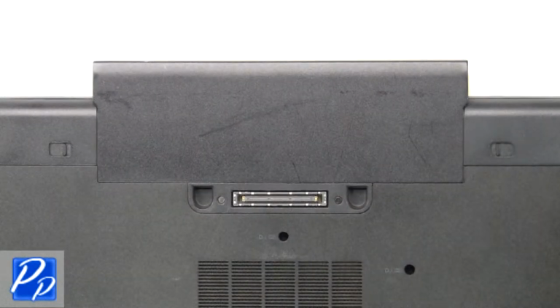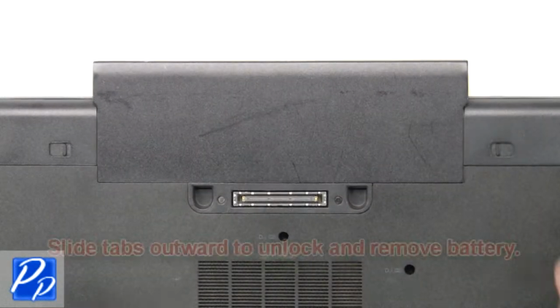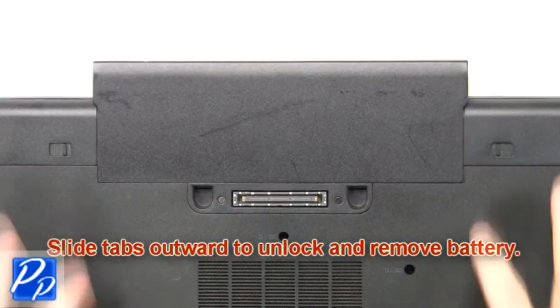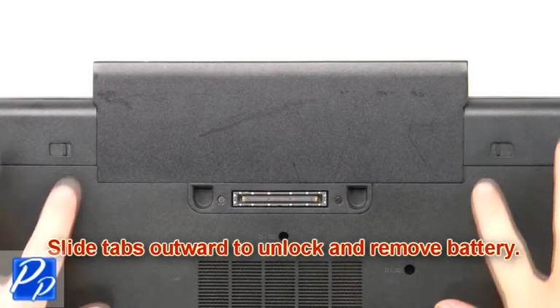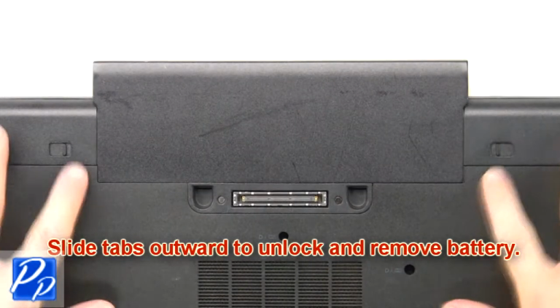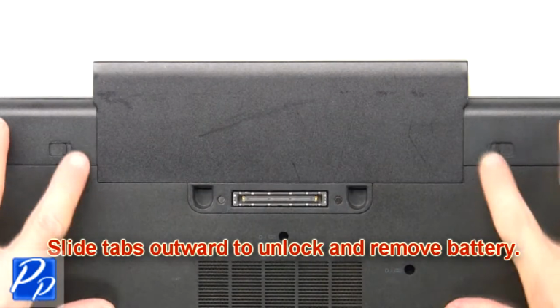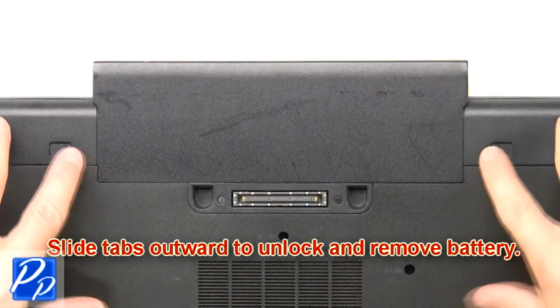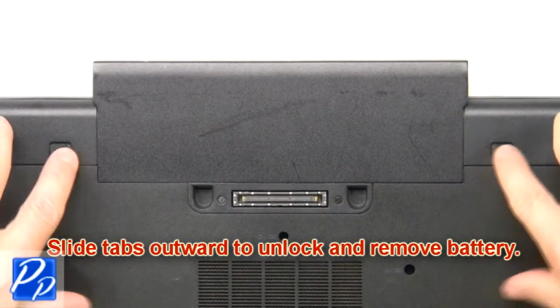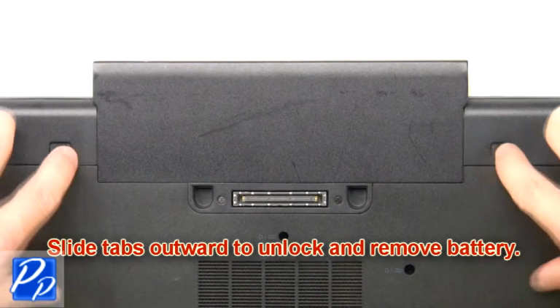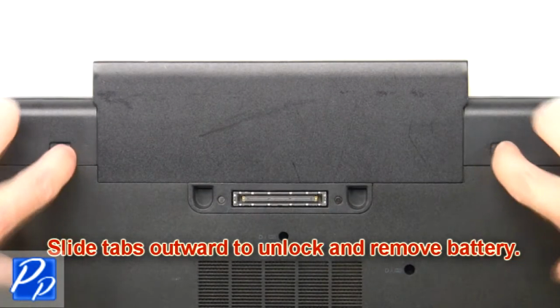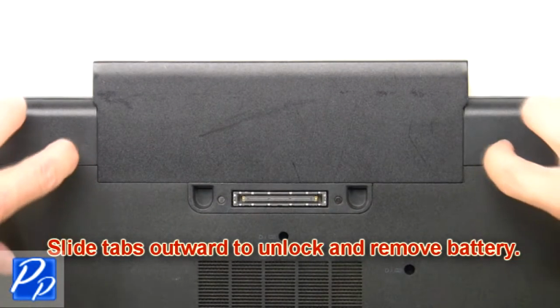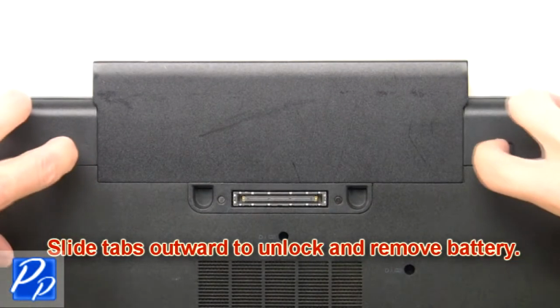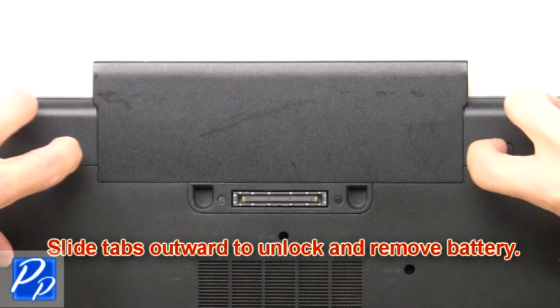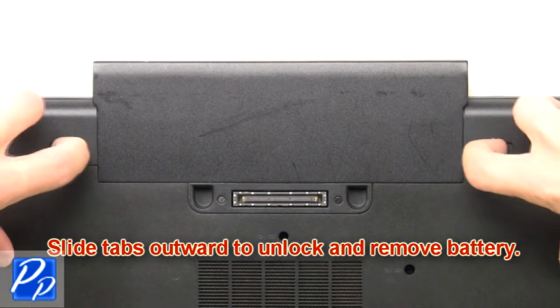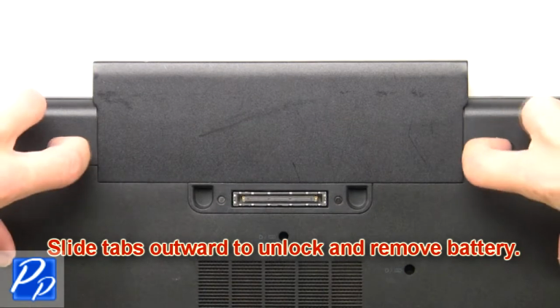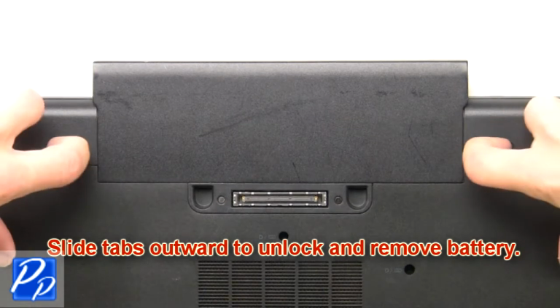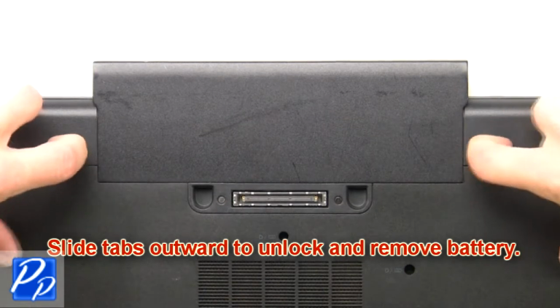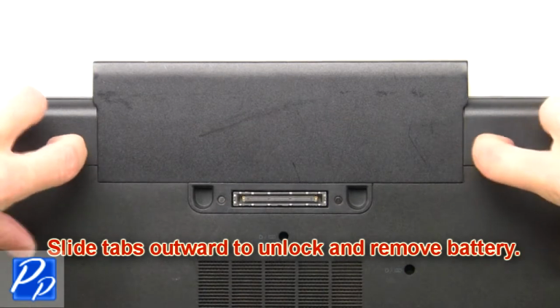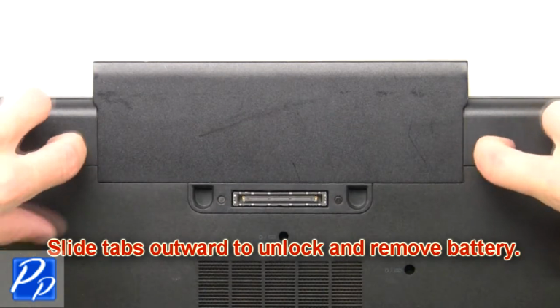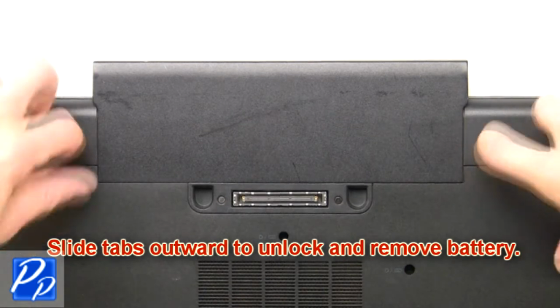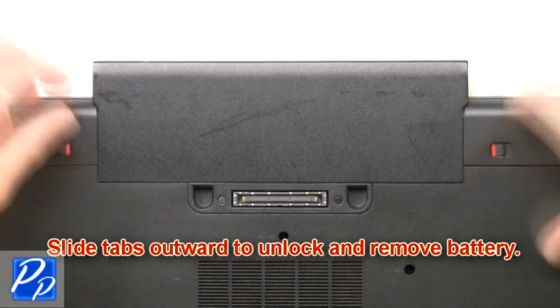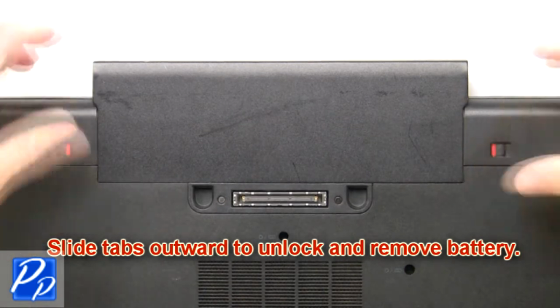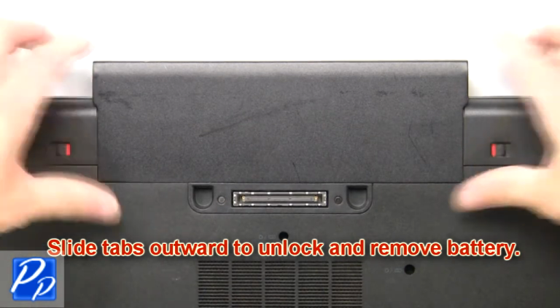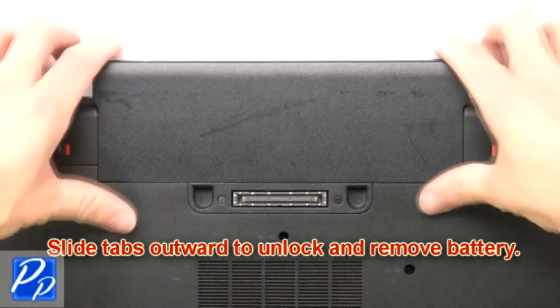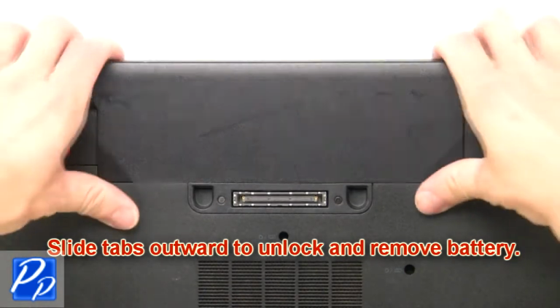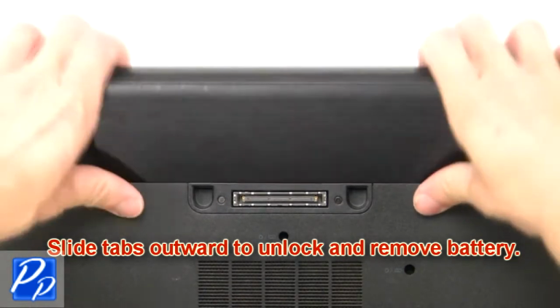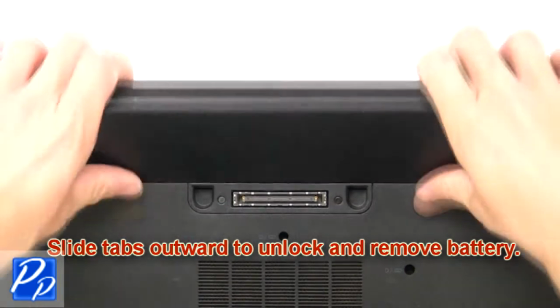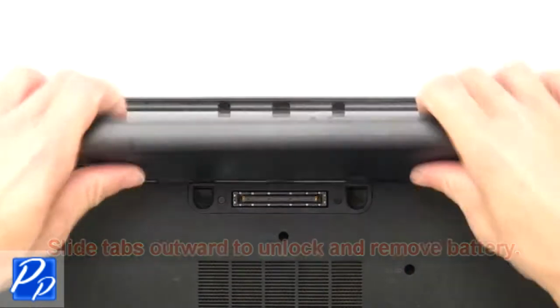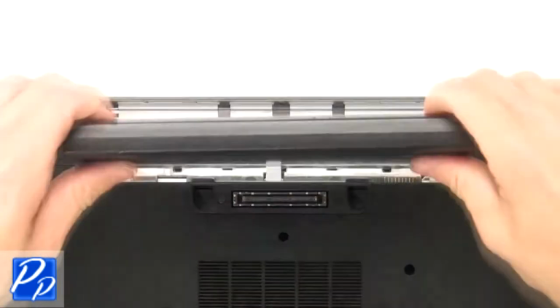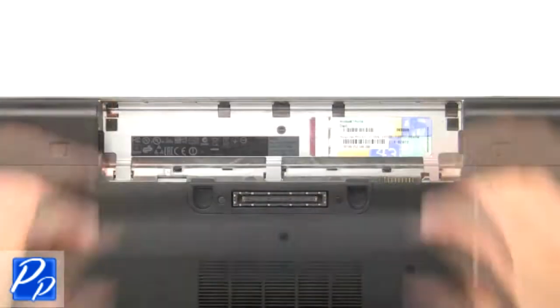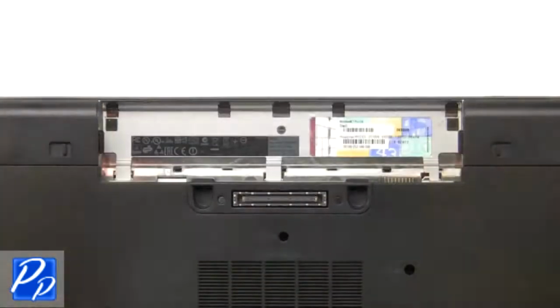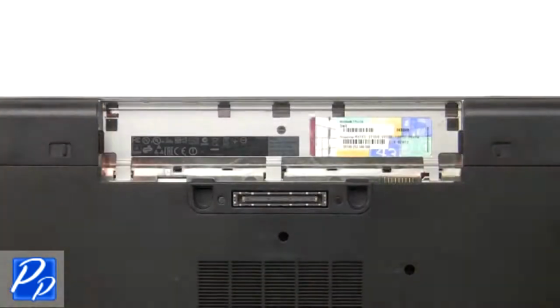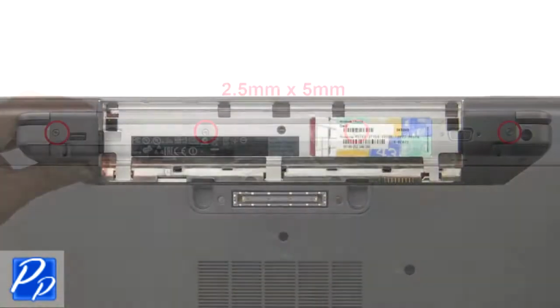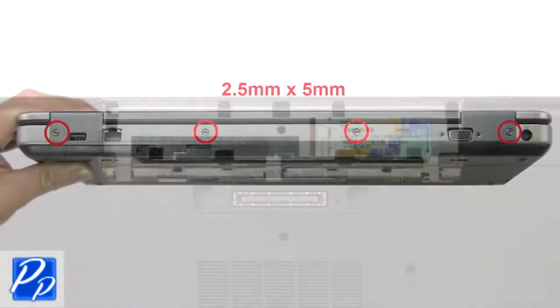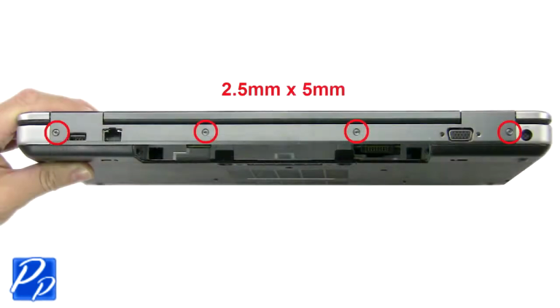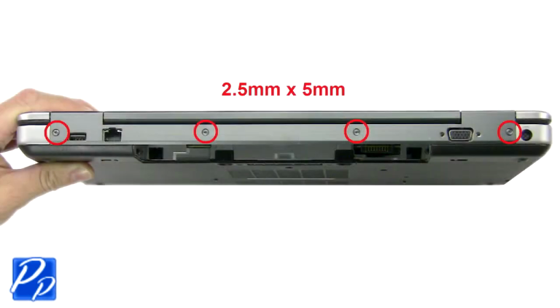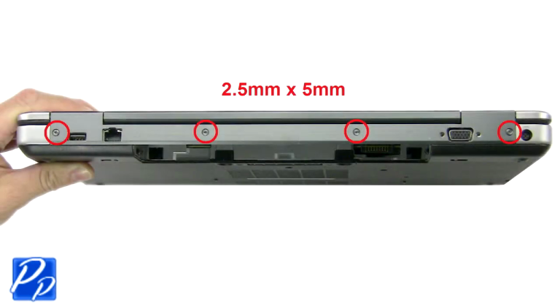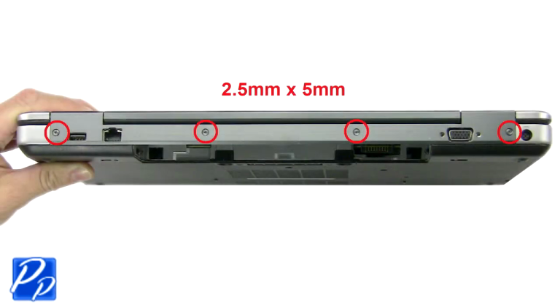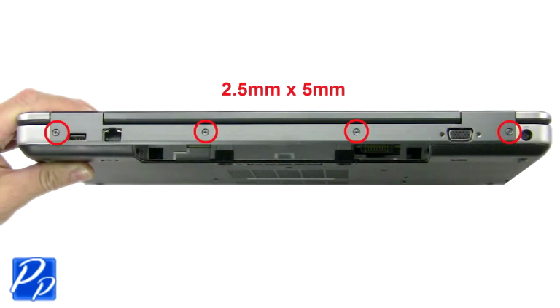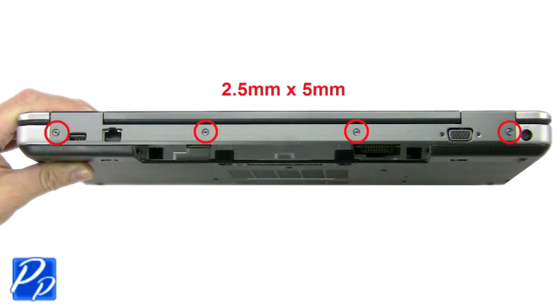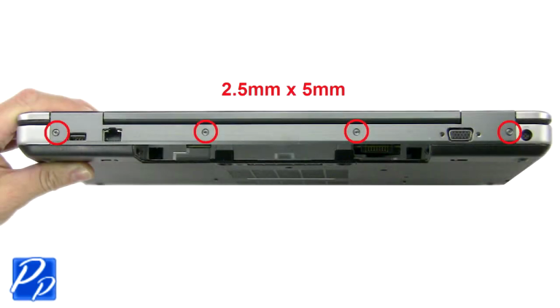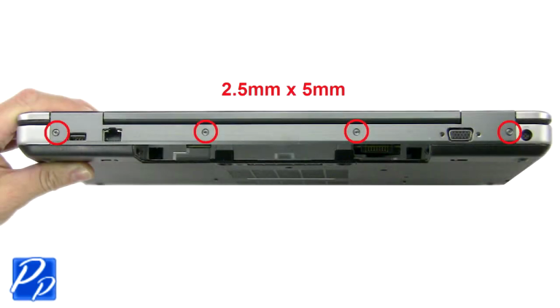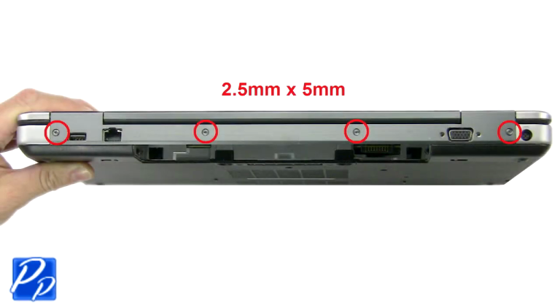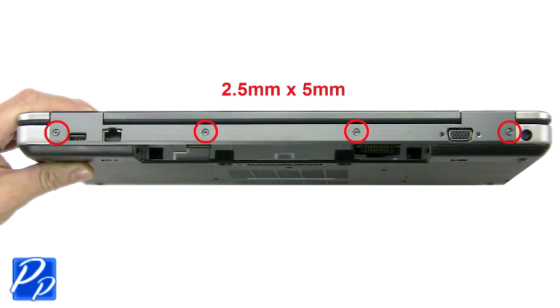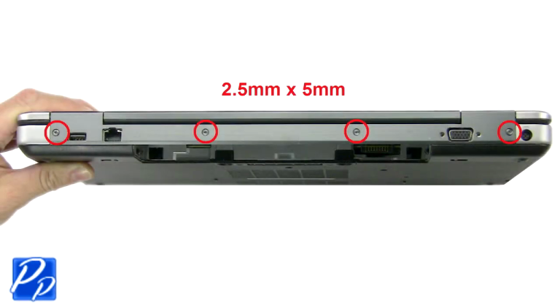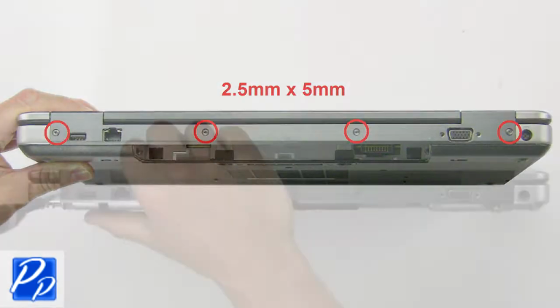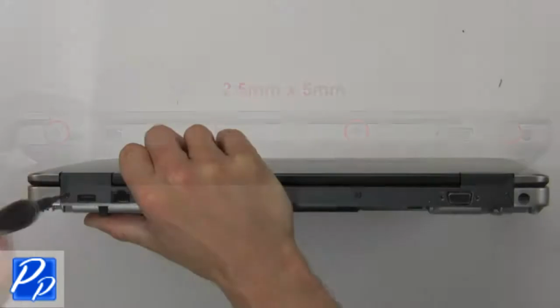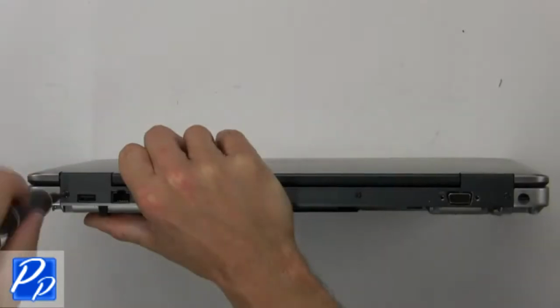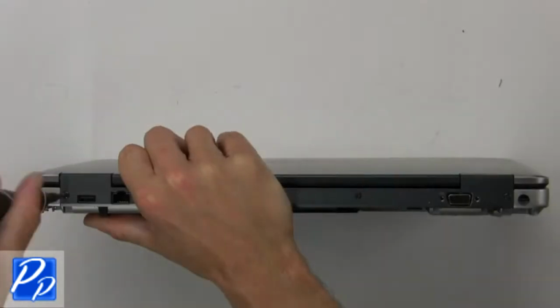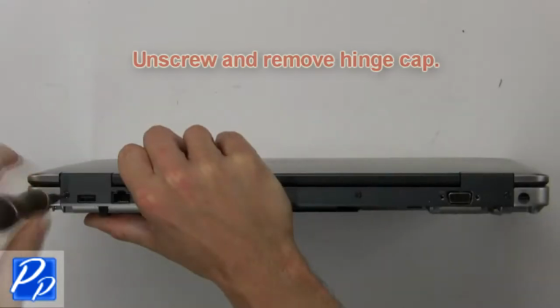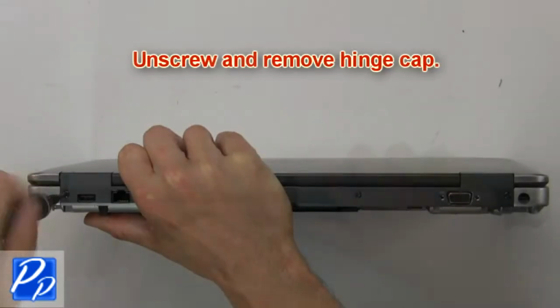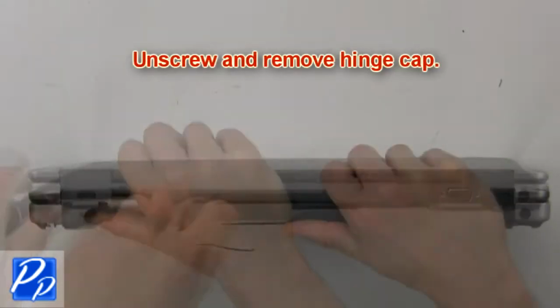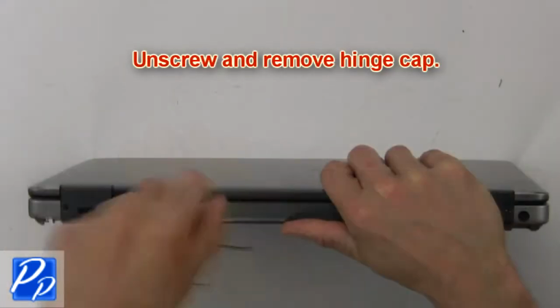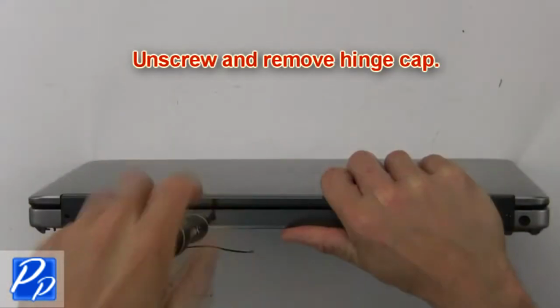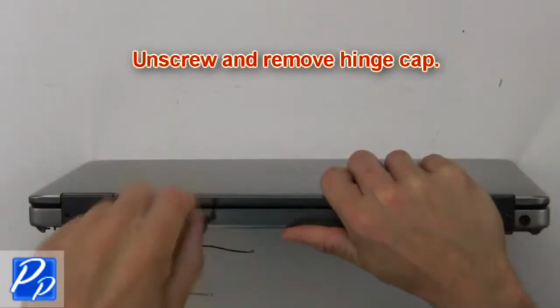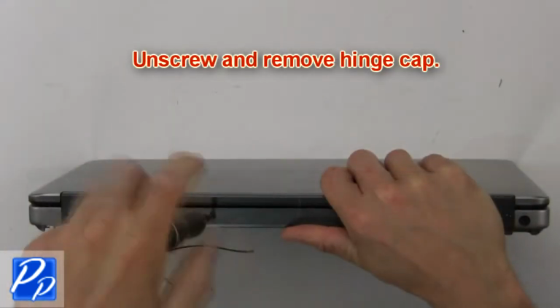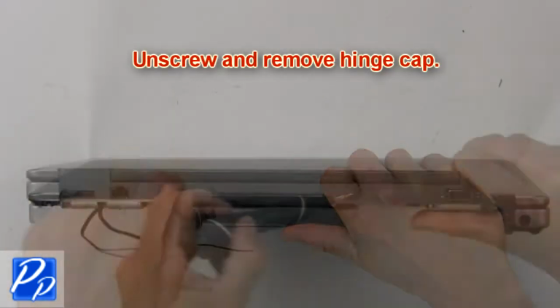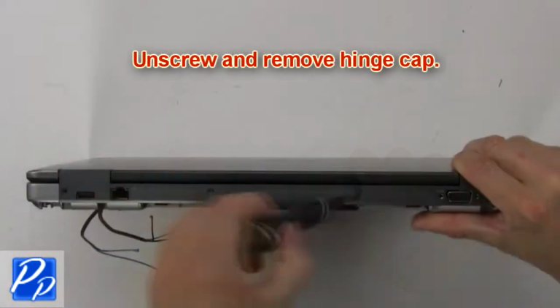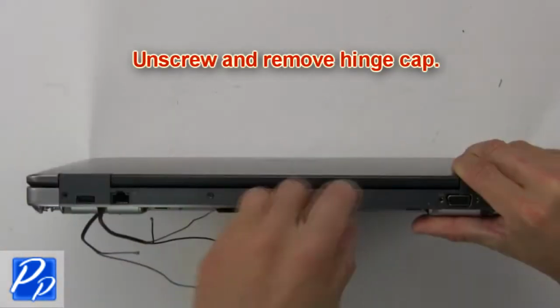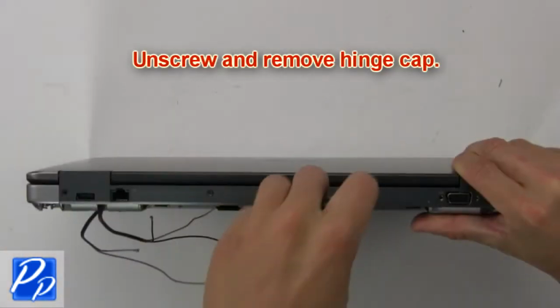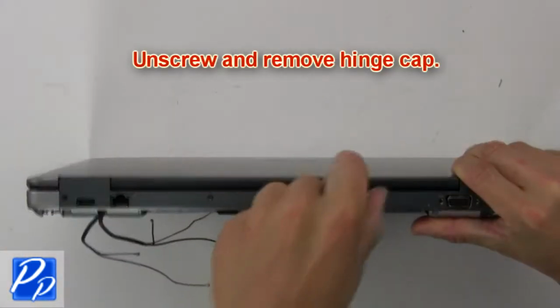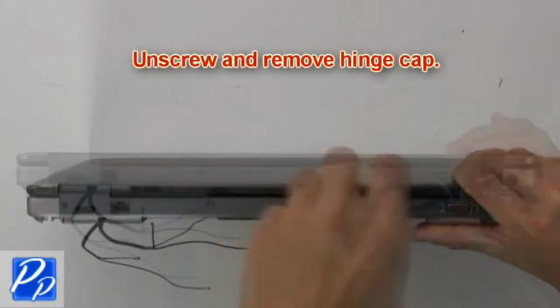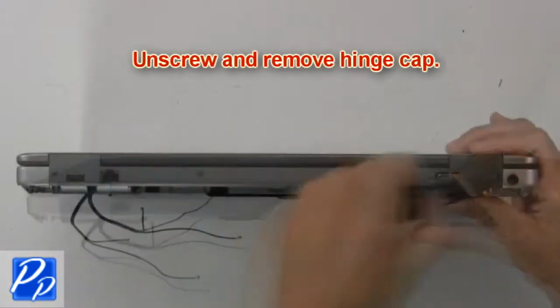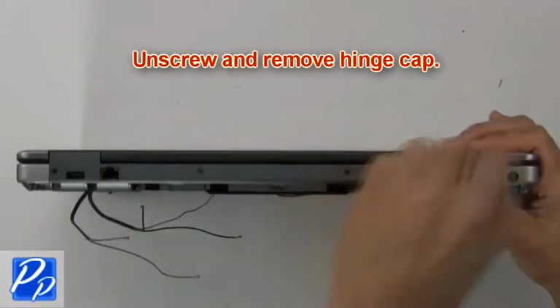Slide tabs outward to unlock and remove the battery. Then unscrew and remove the hinge cap.